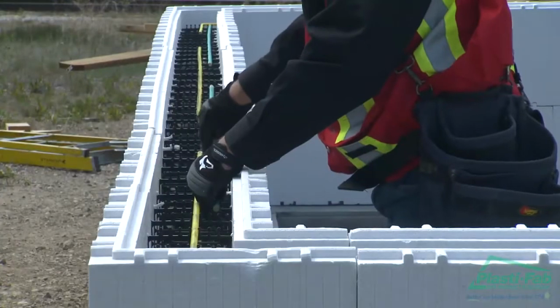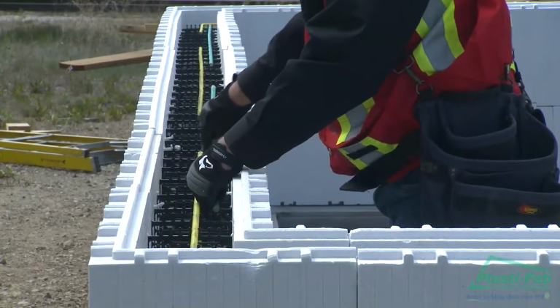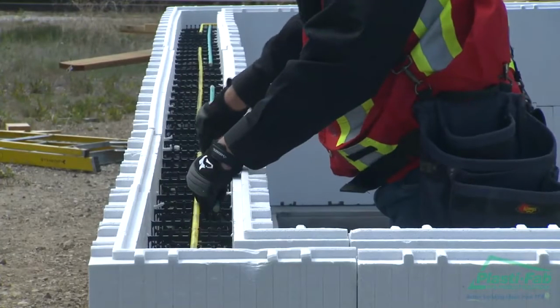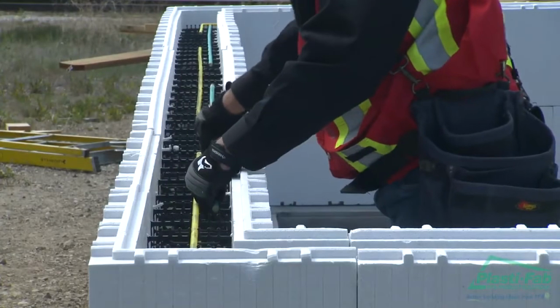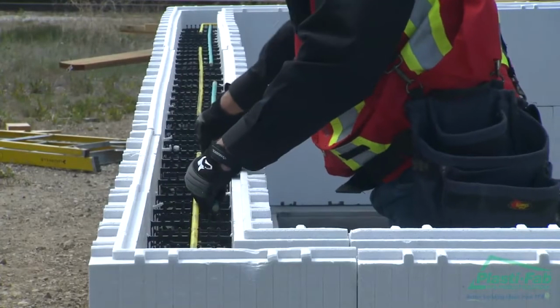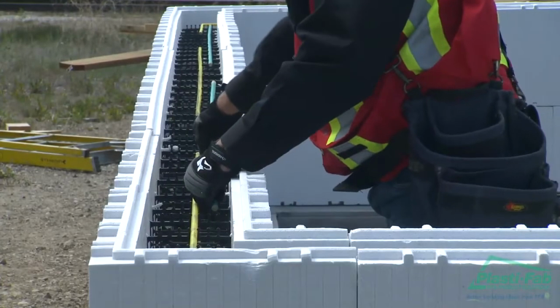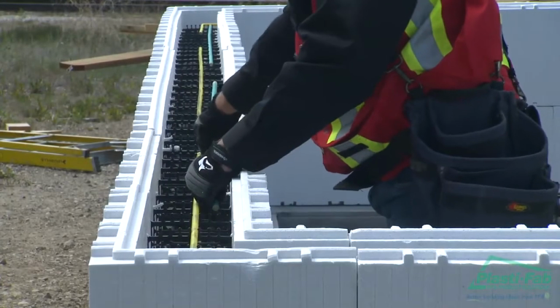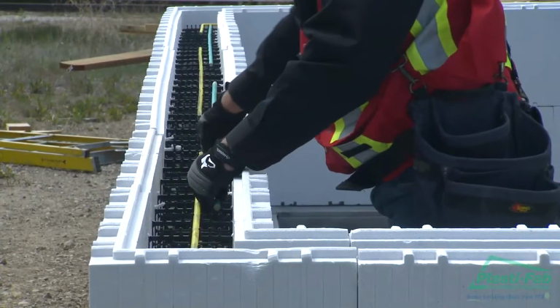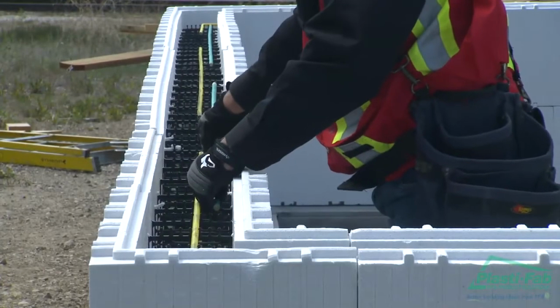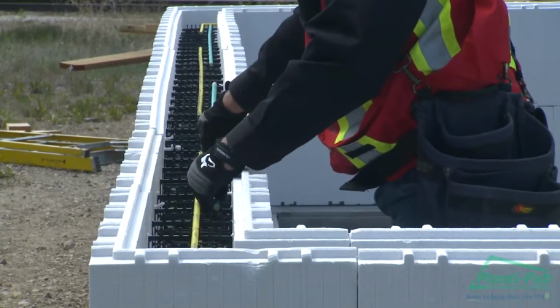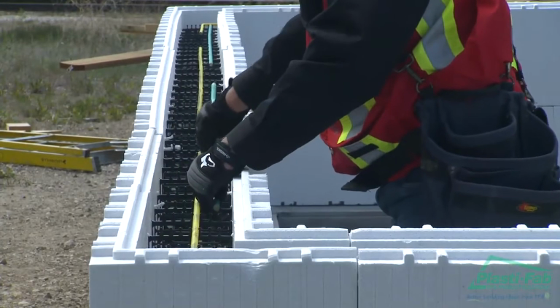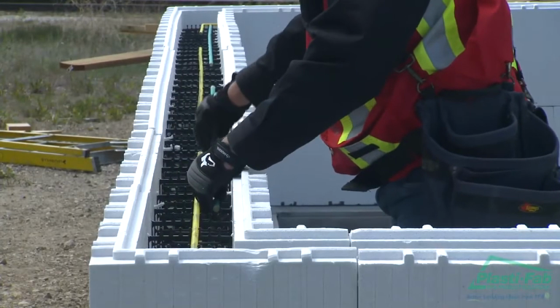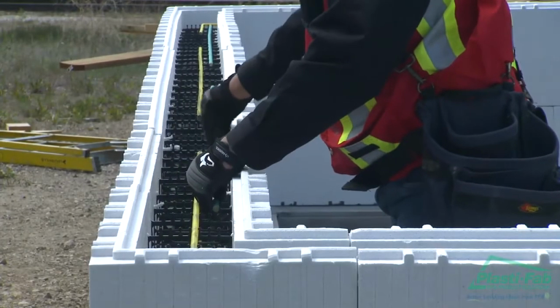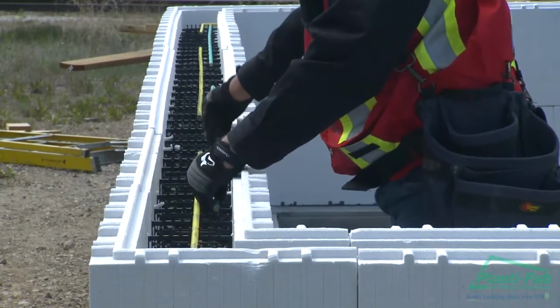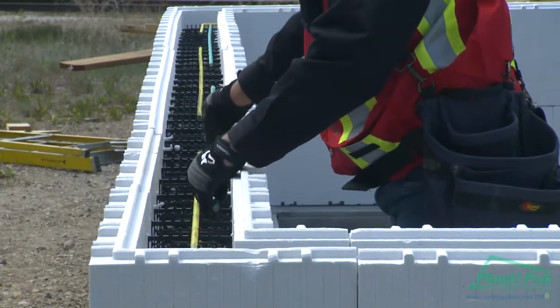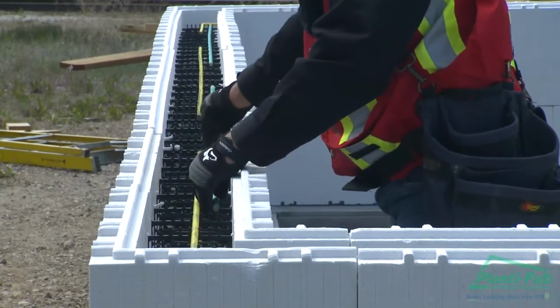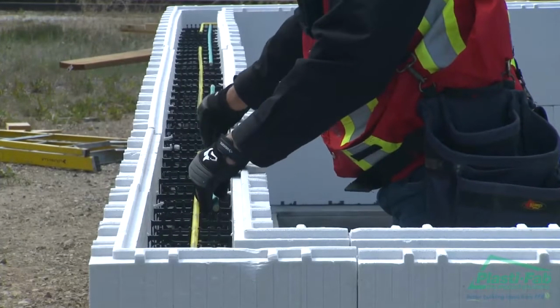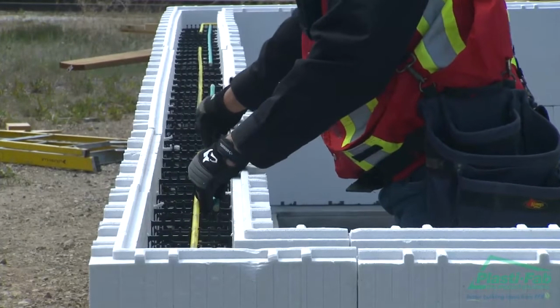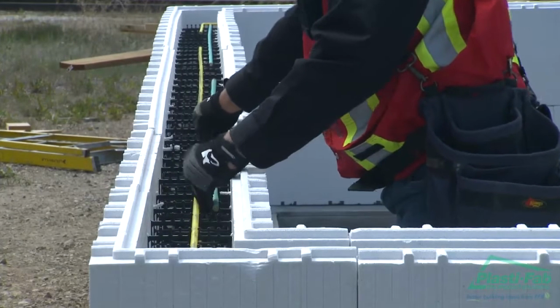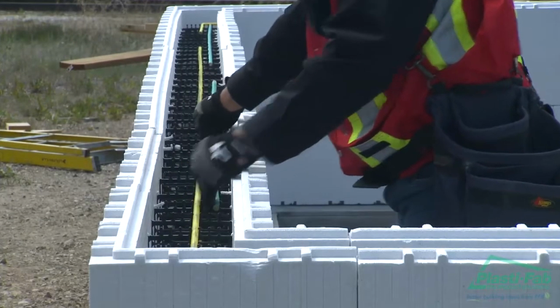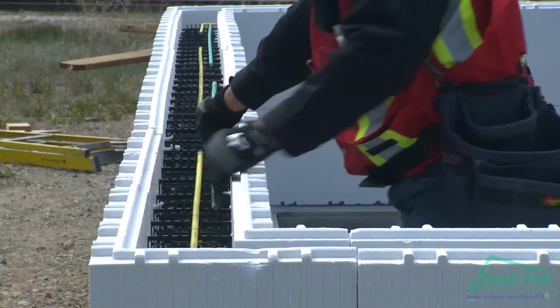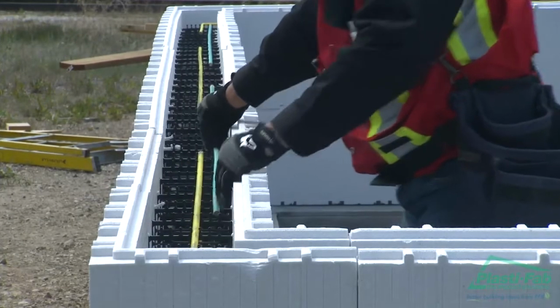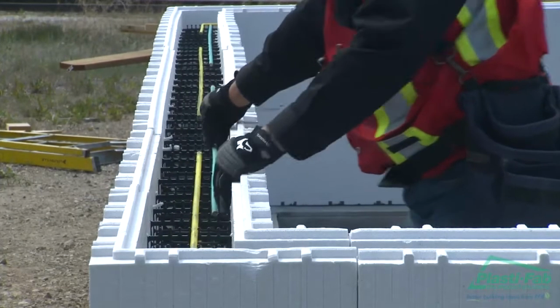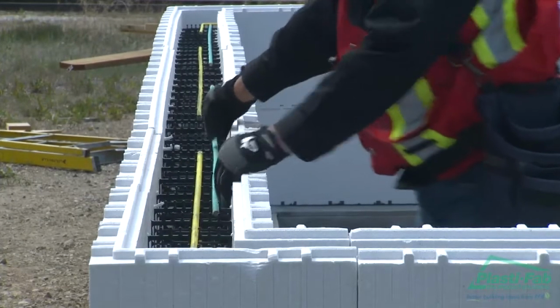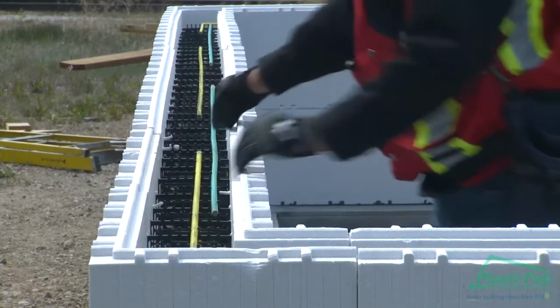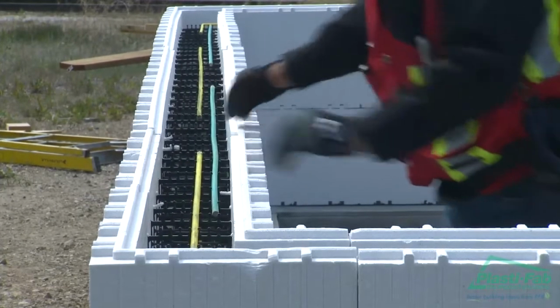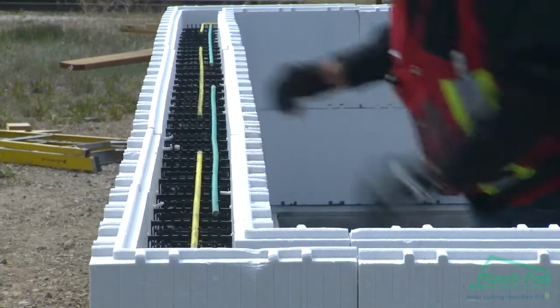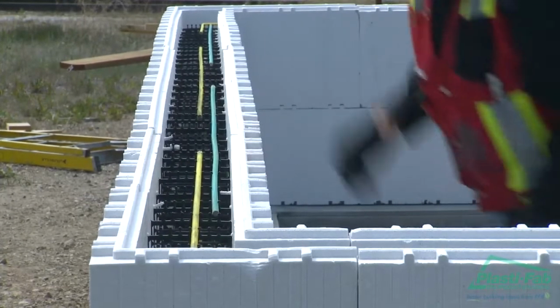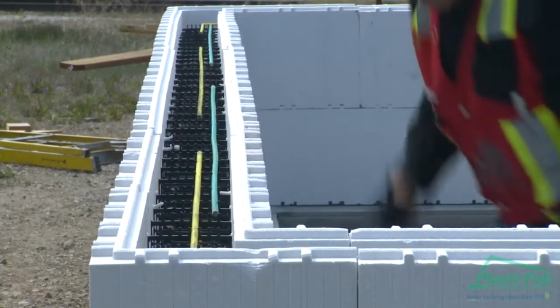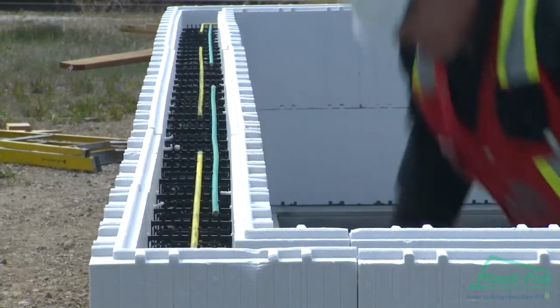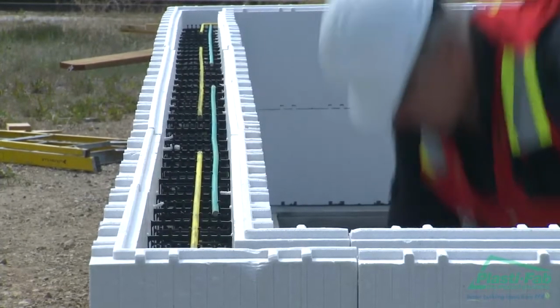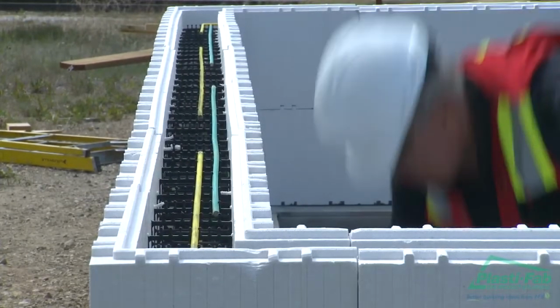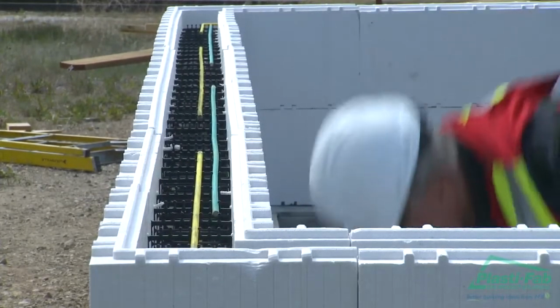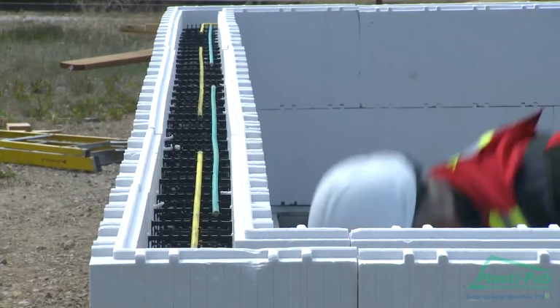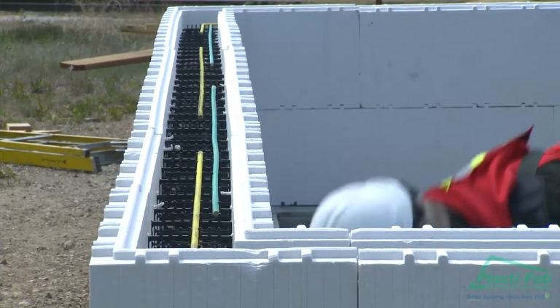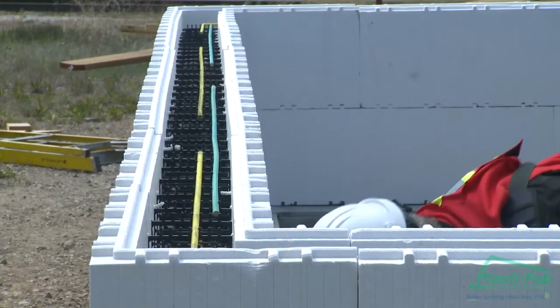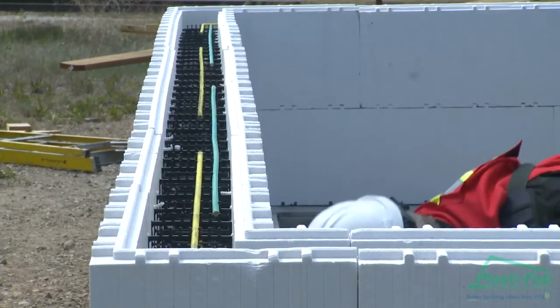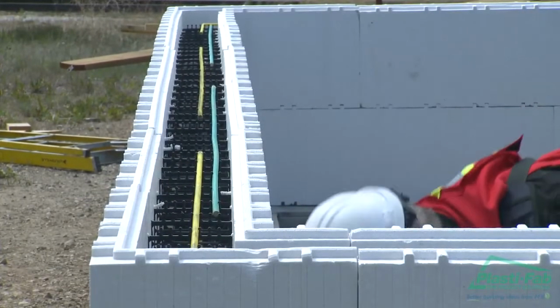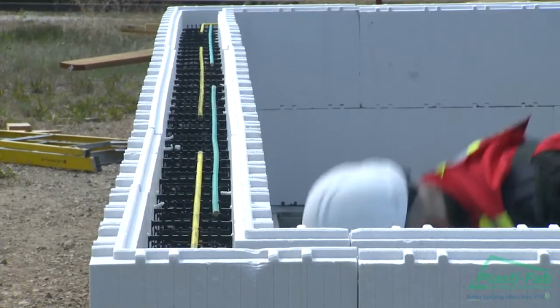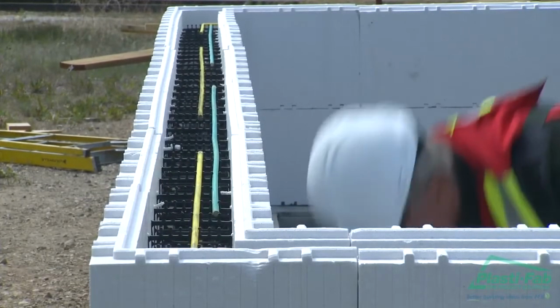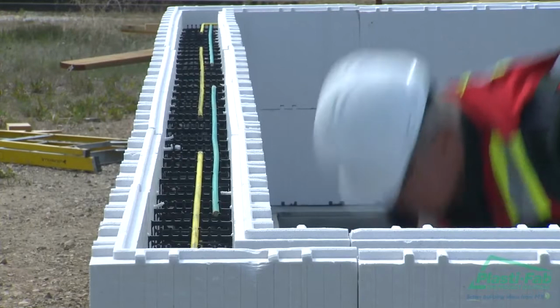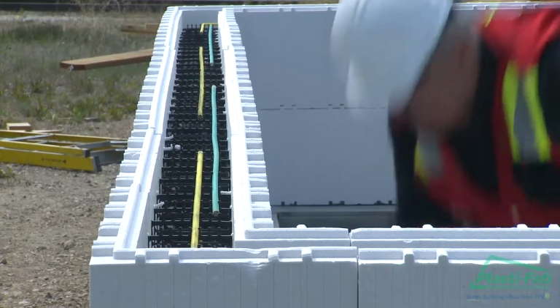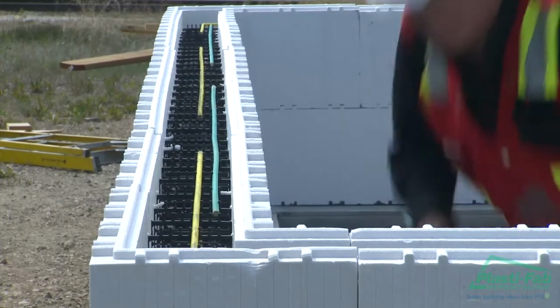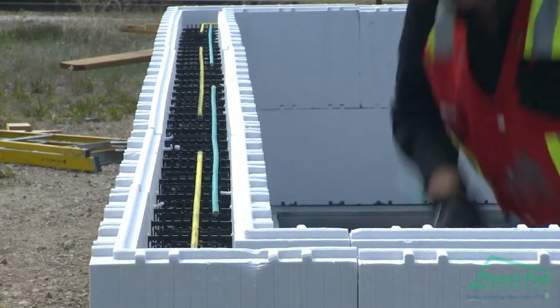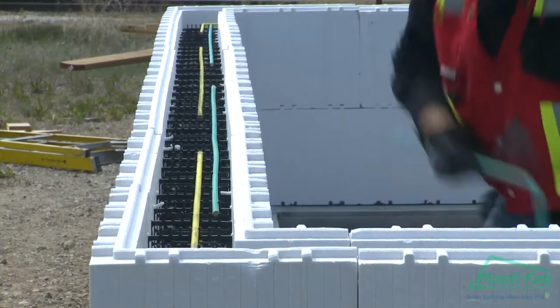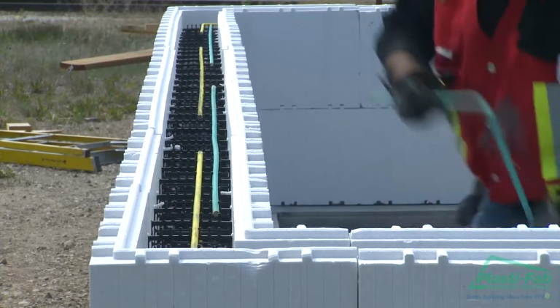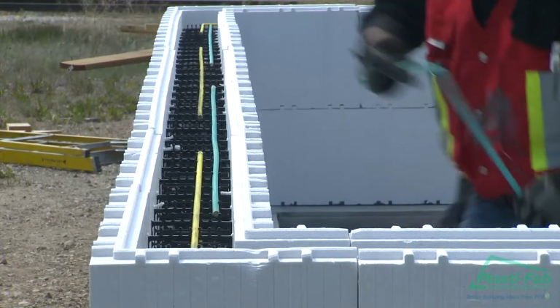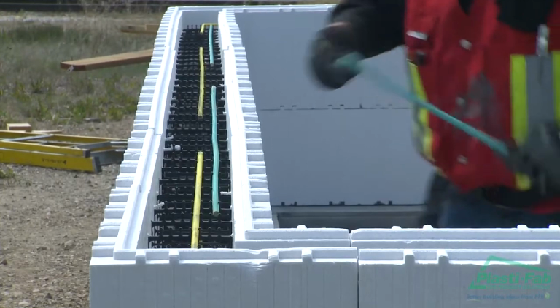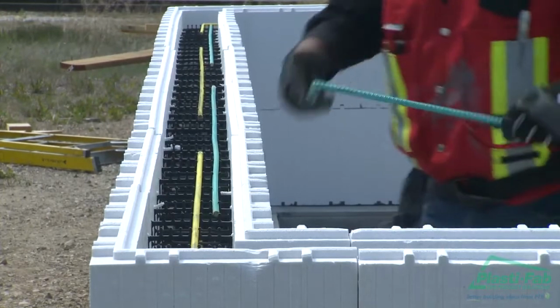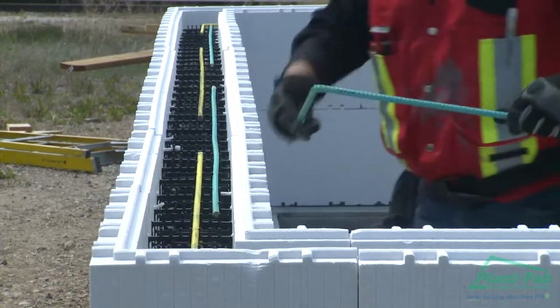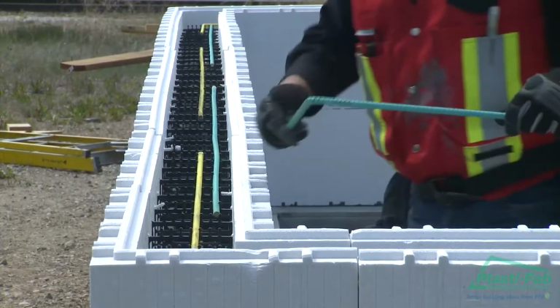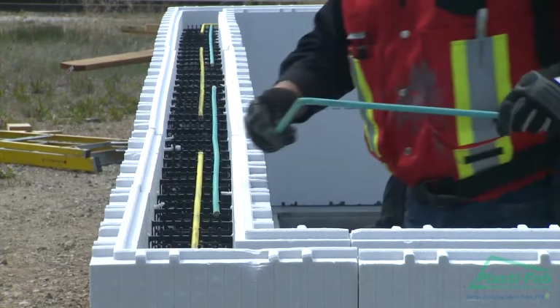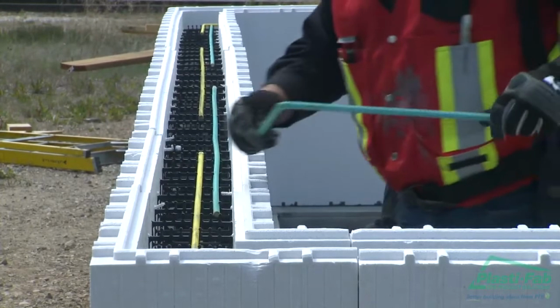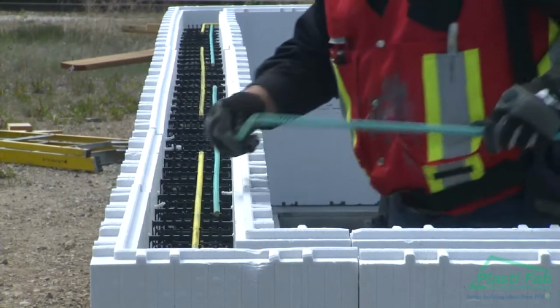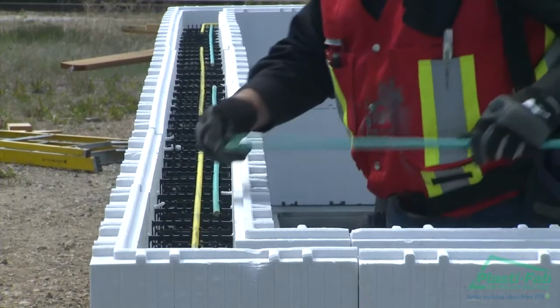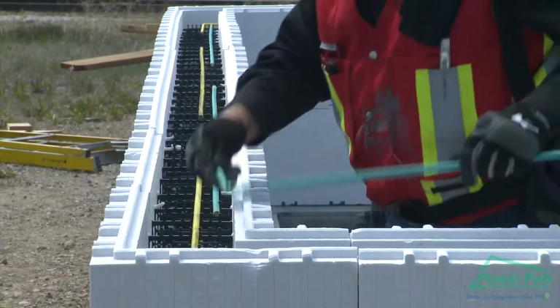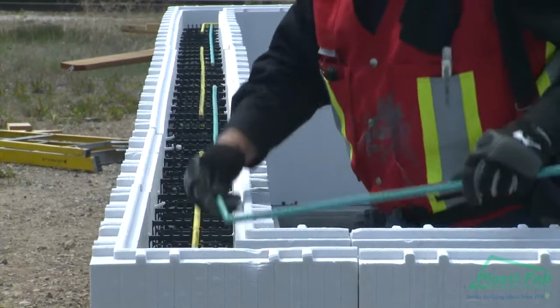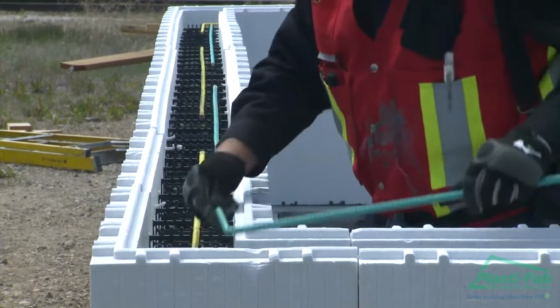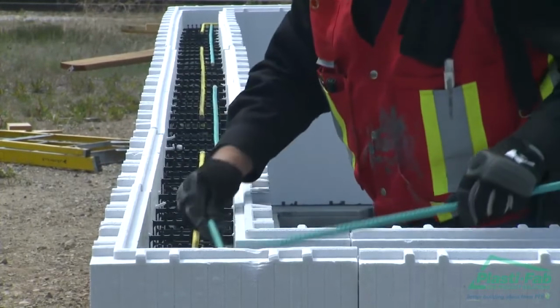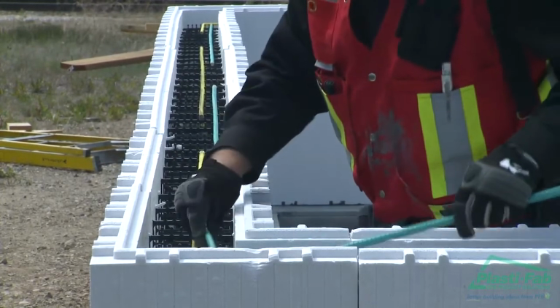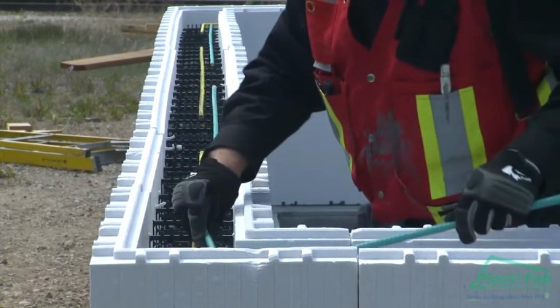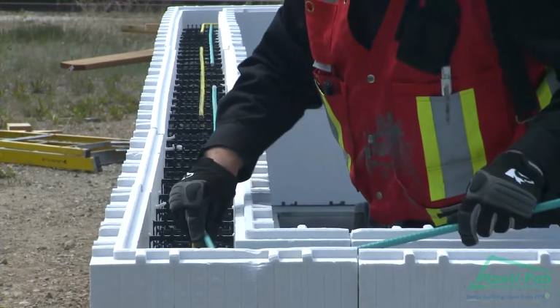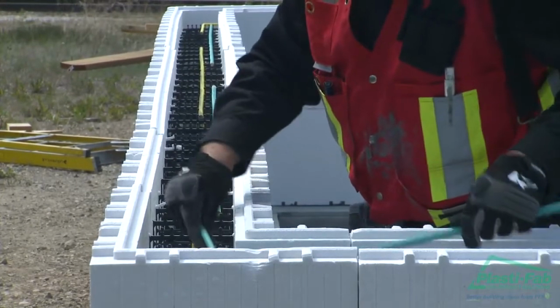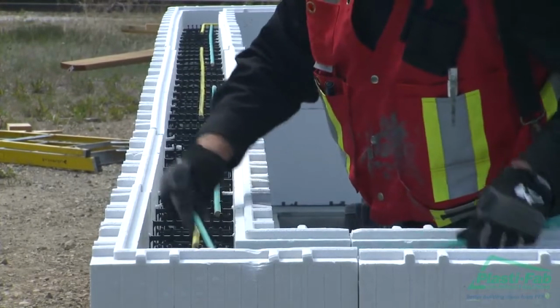Once the second course of block is in place, install the horizontal rebar two rebar clips over from the rebar in the course below.